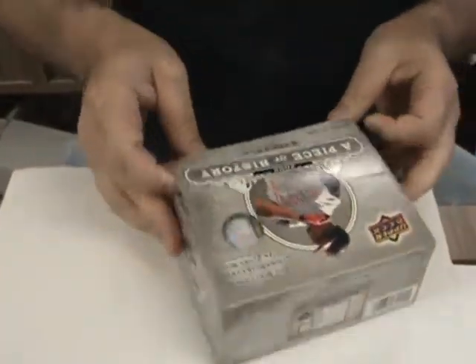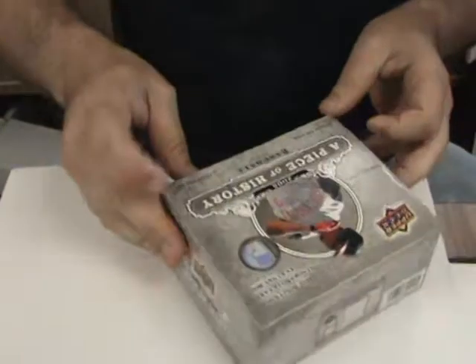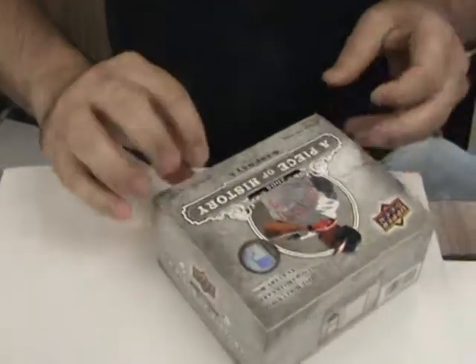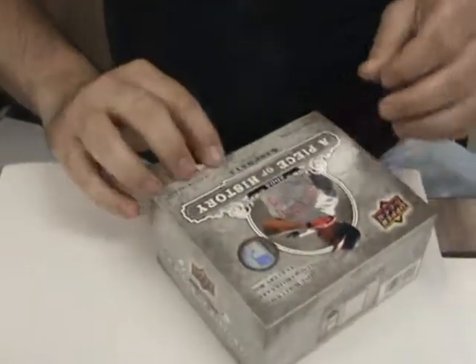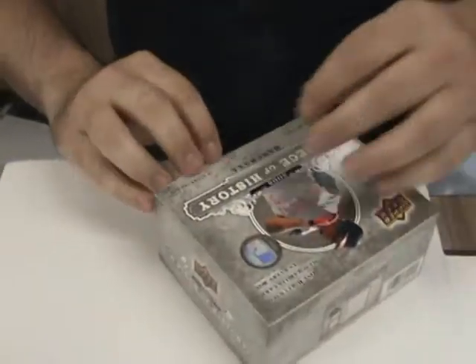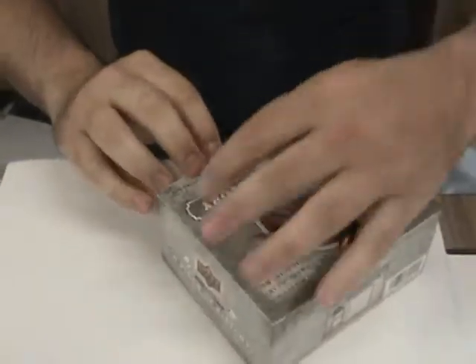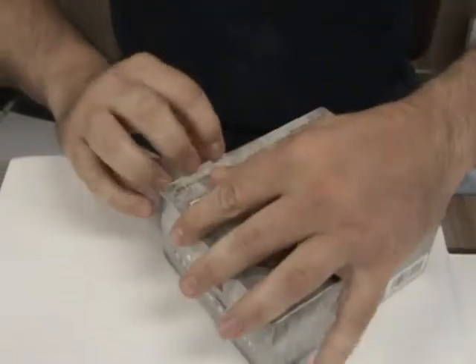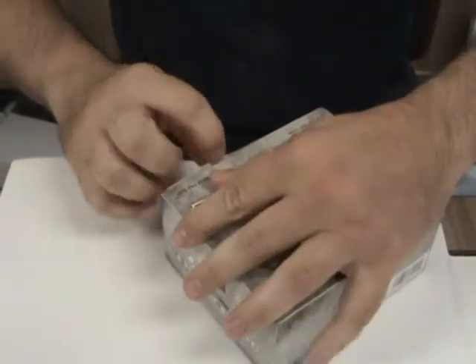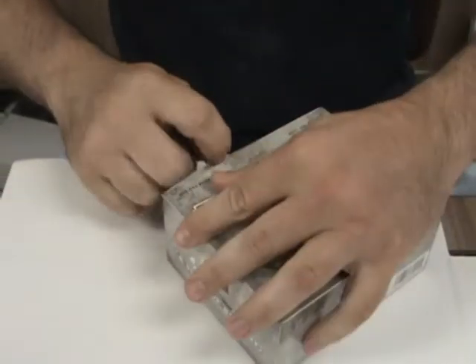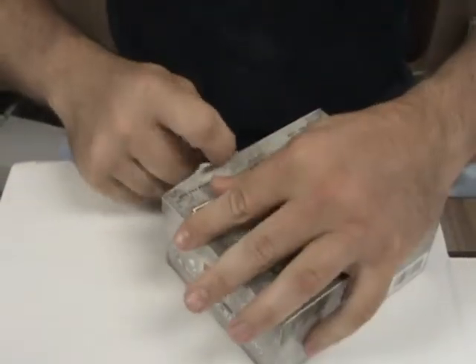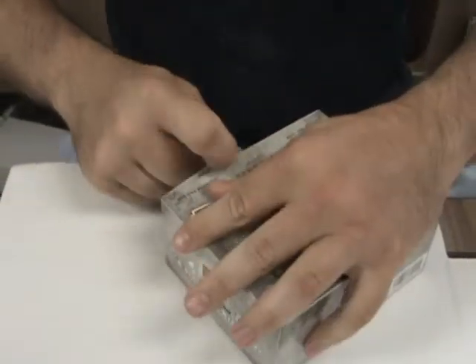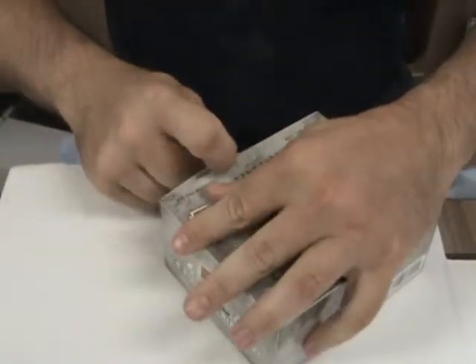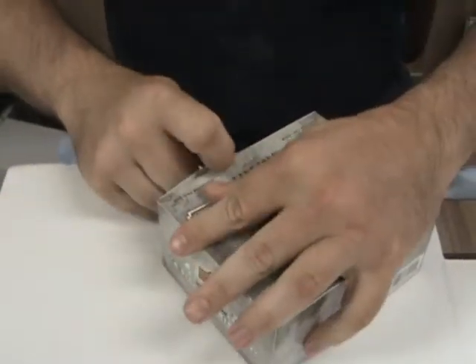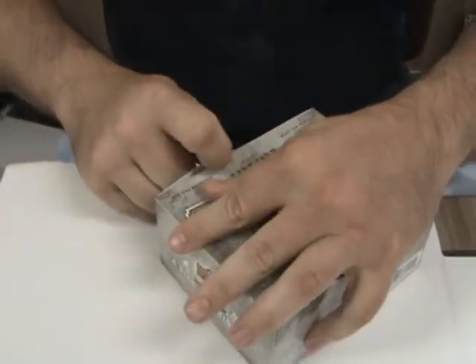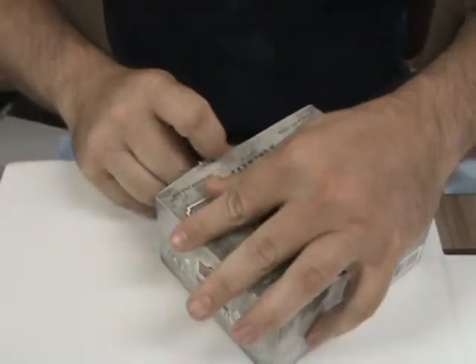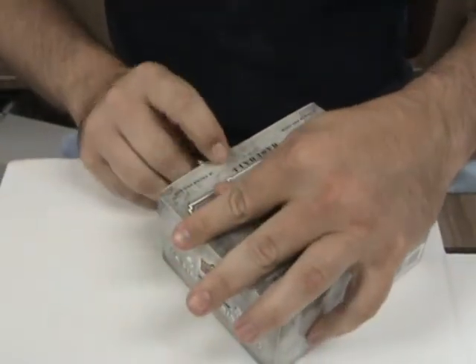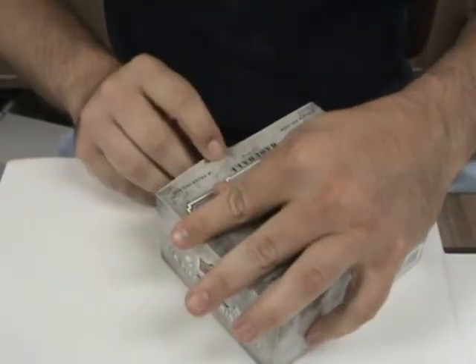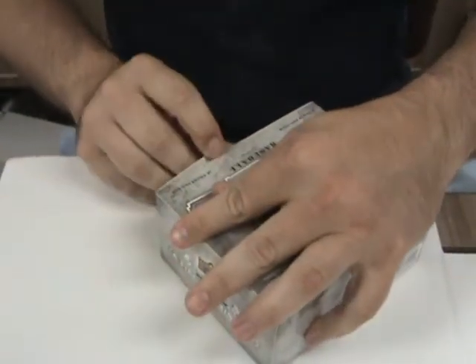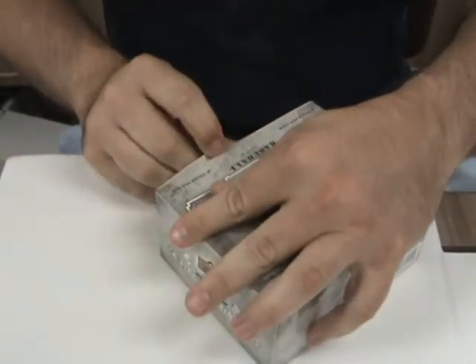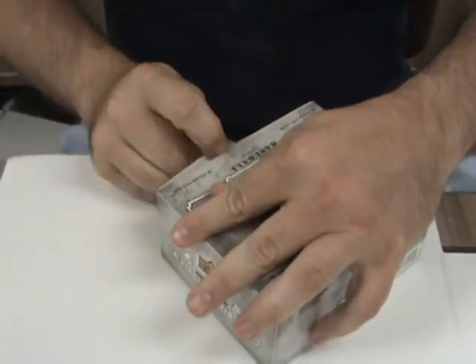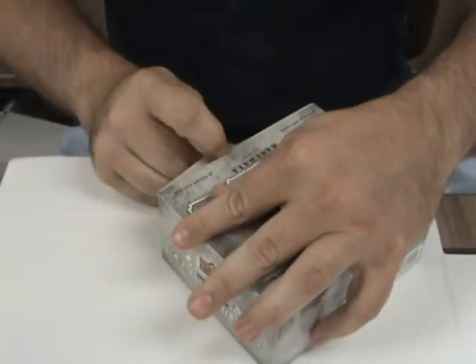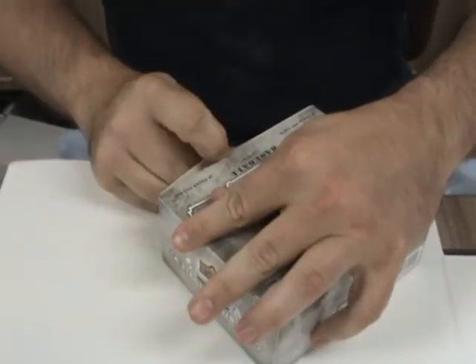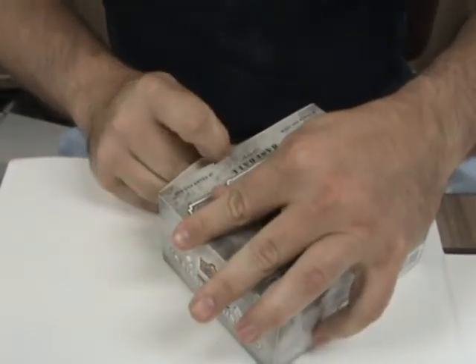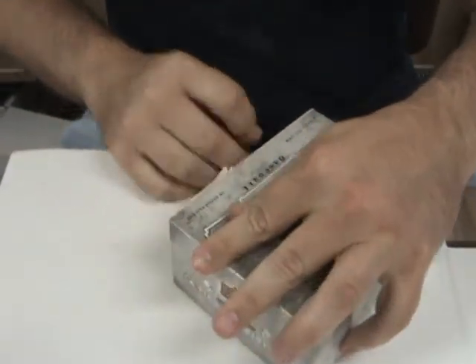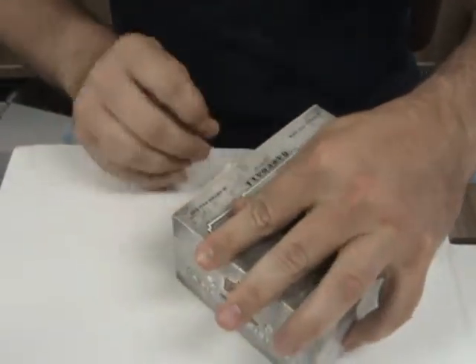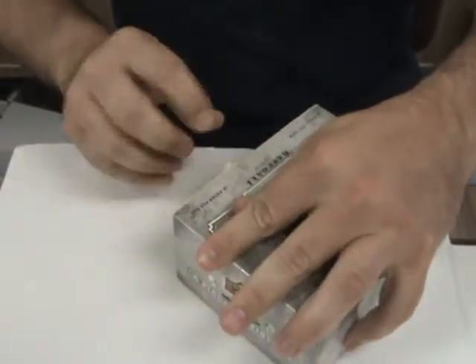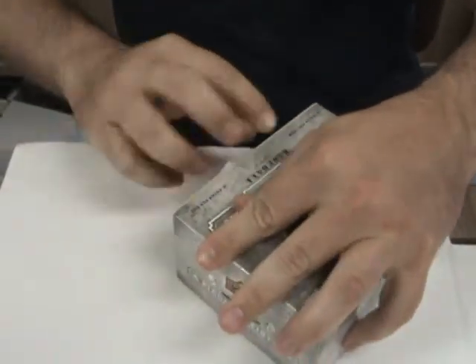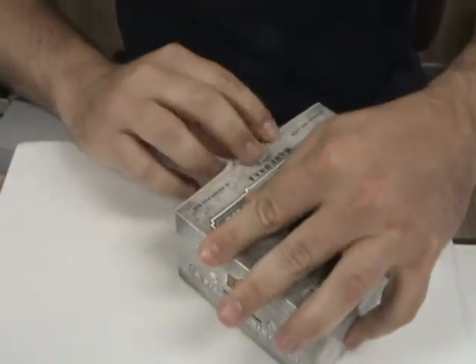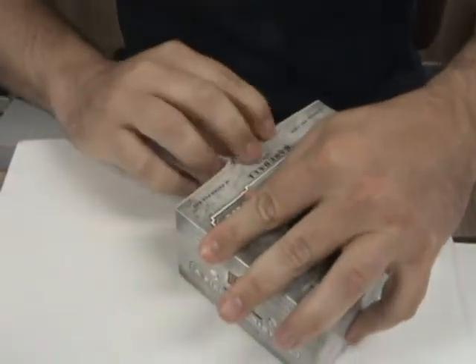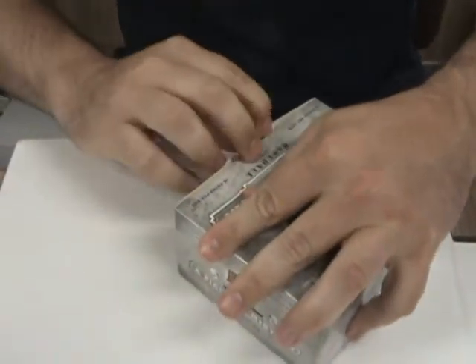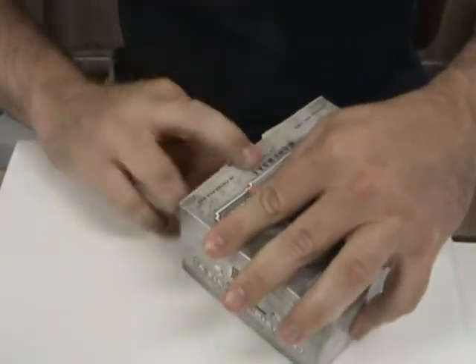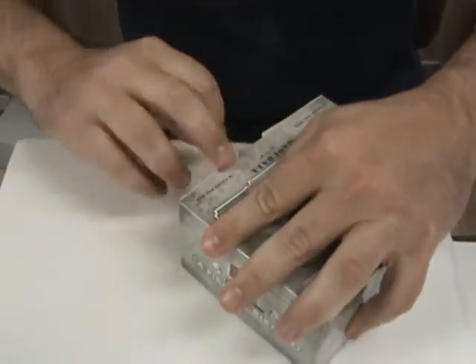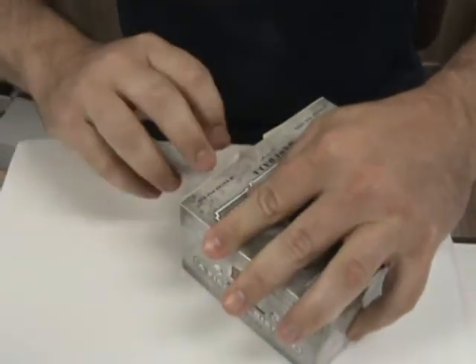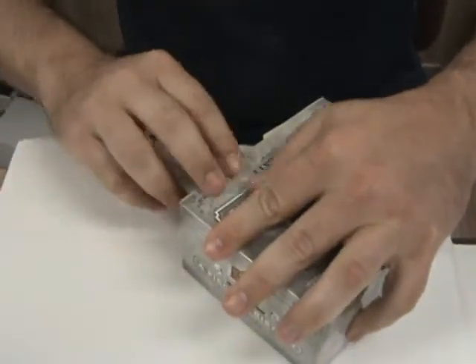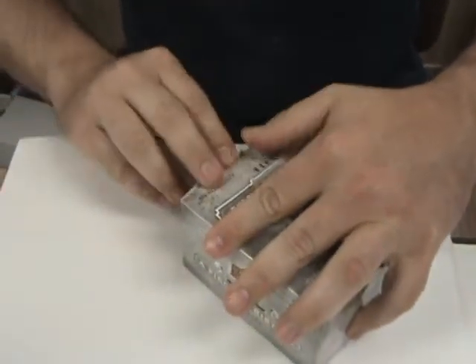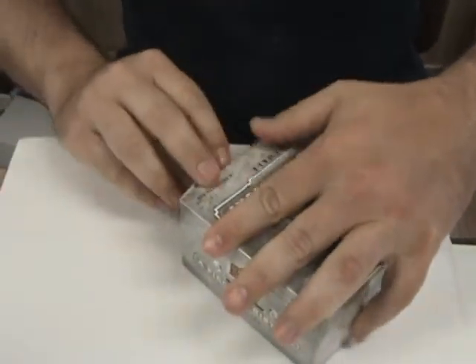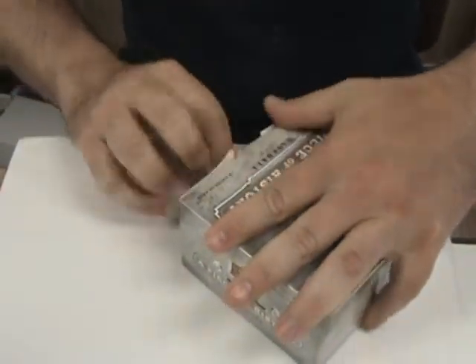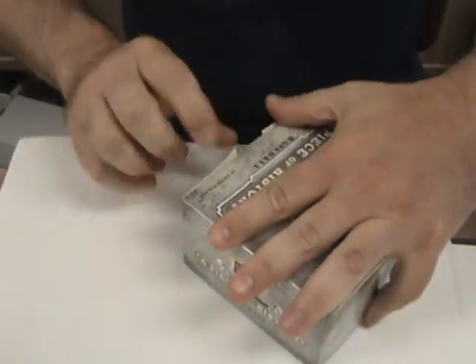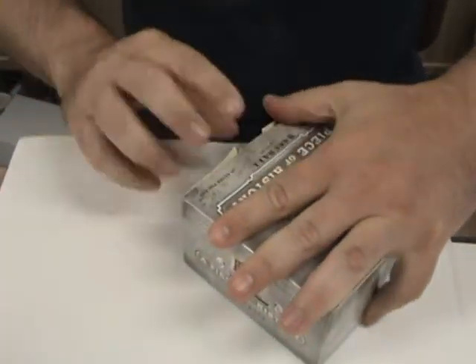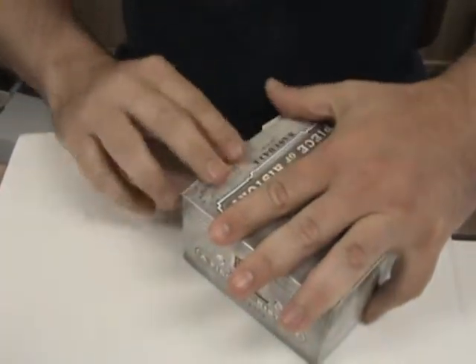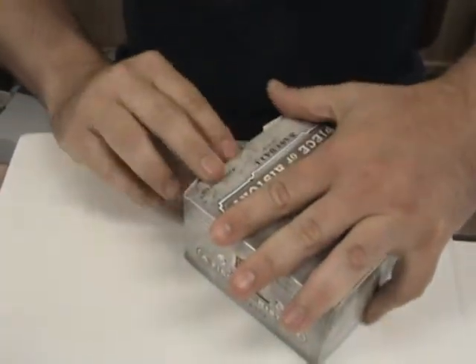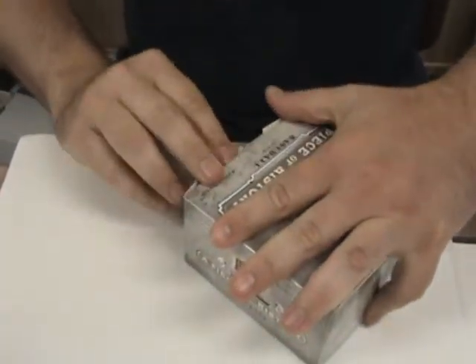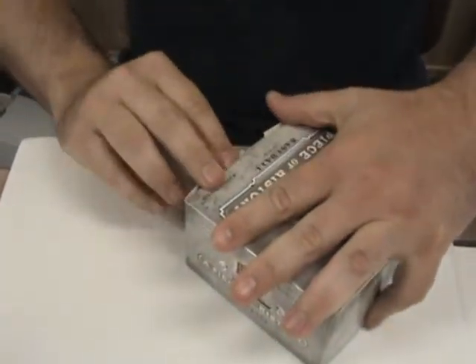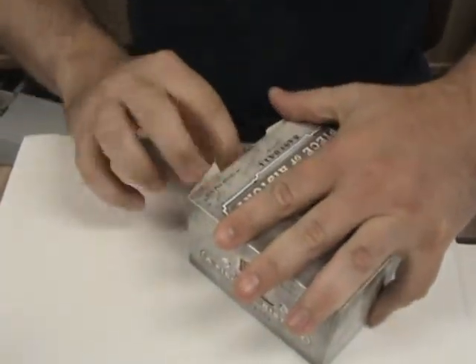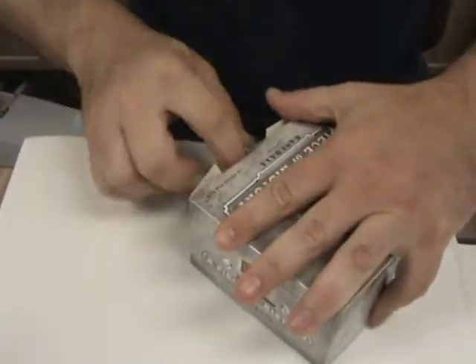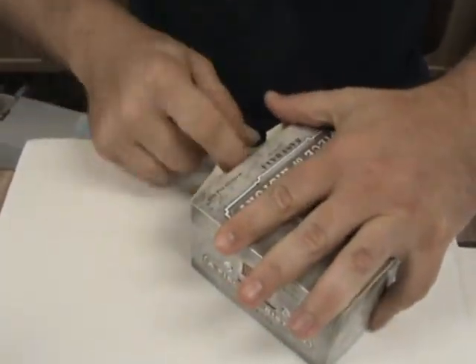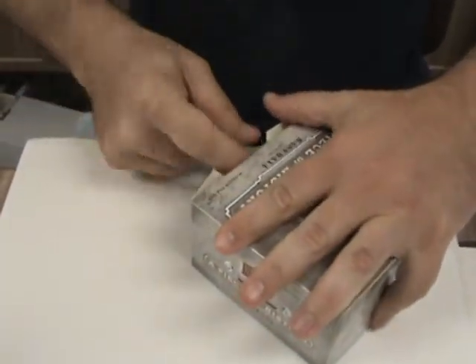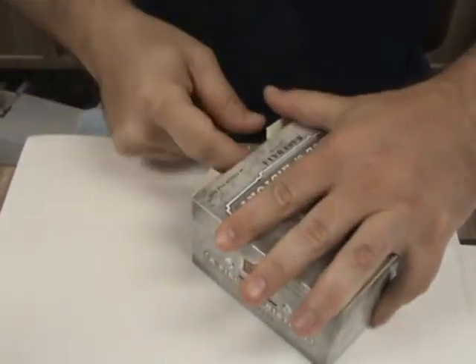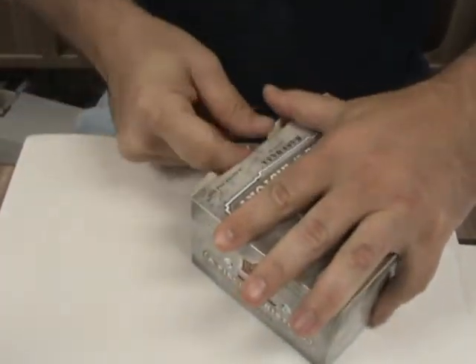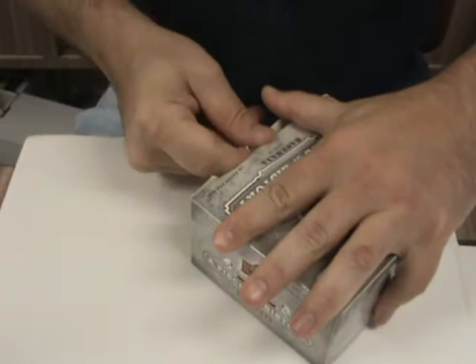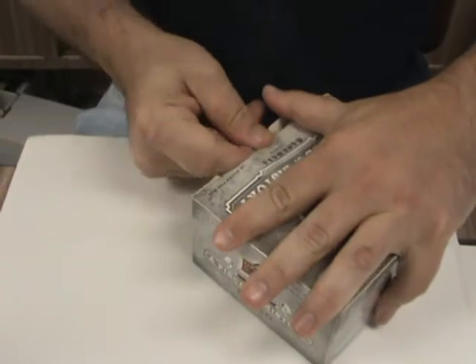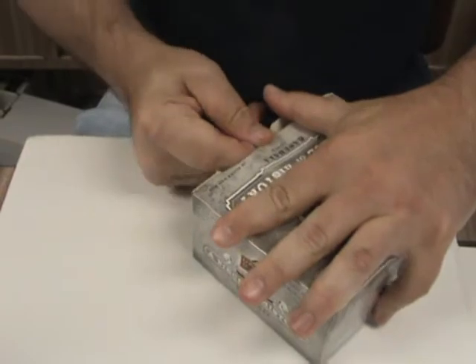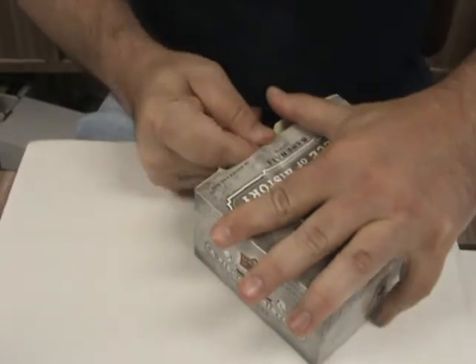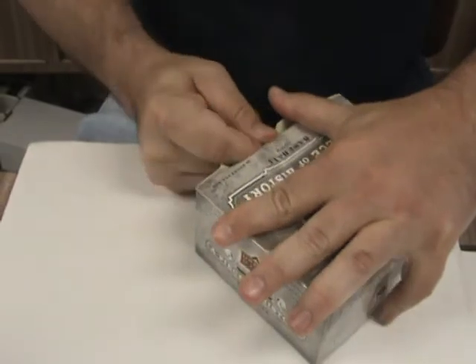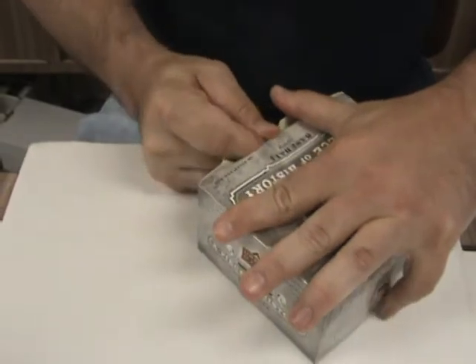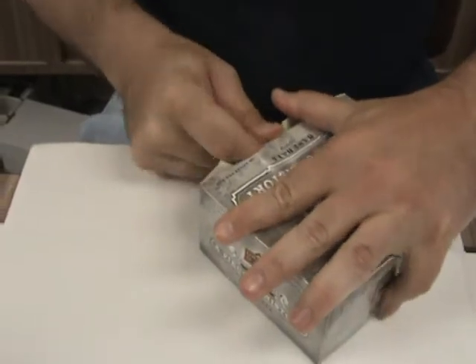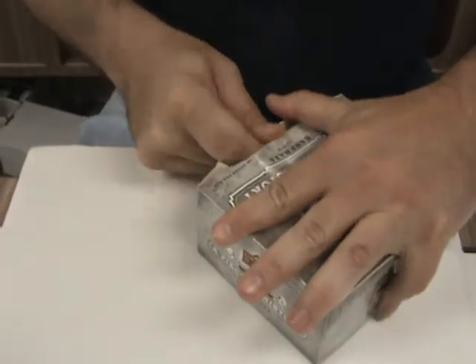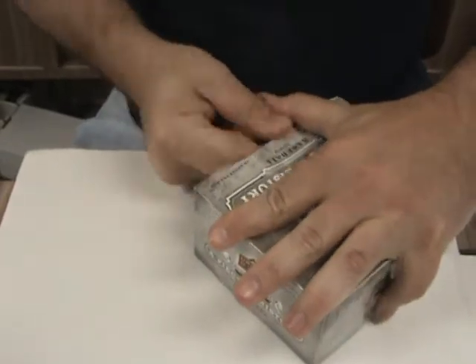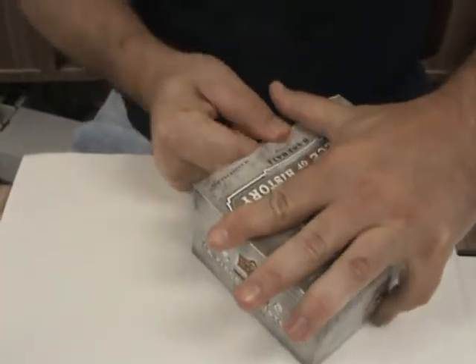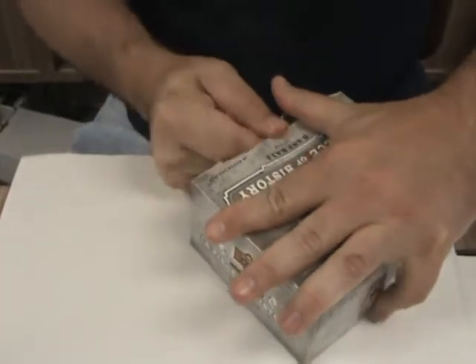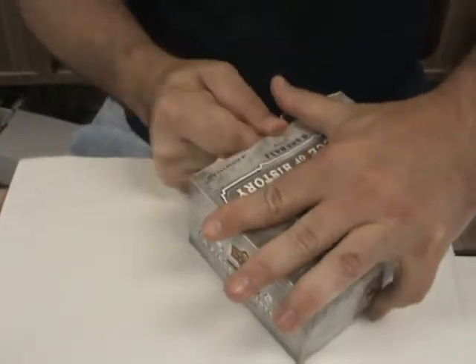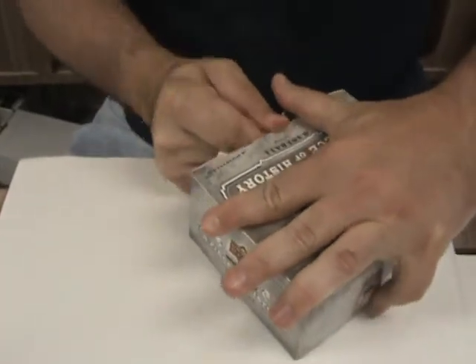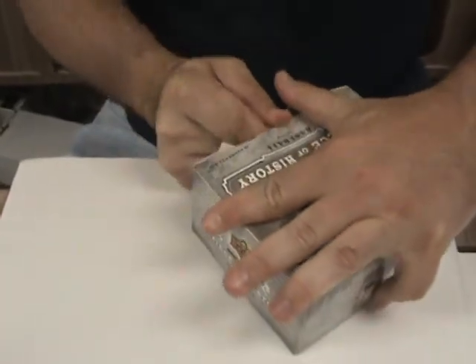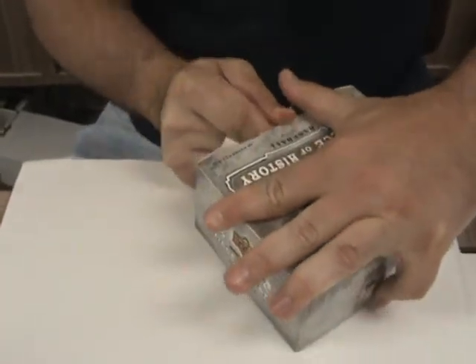16 packs per box, 8 cards per pack. I believe there's 3 hits per box.